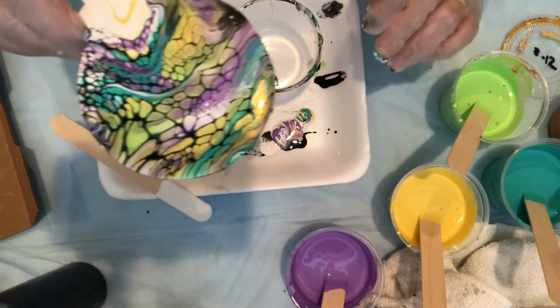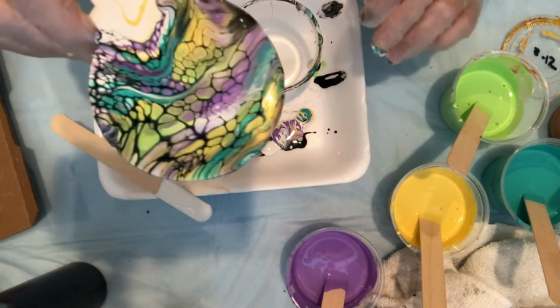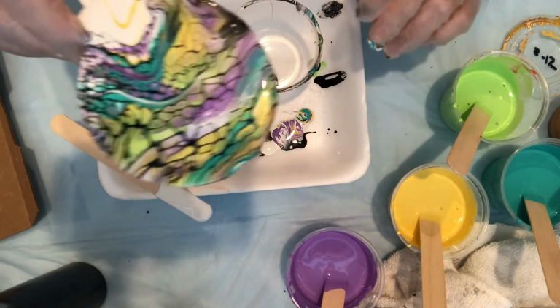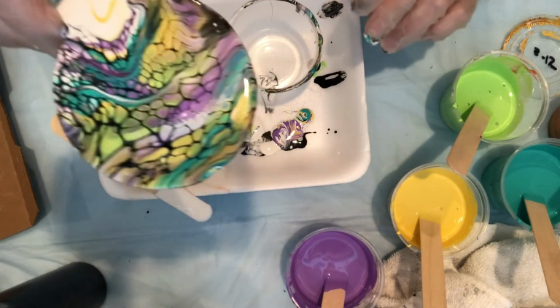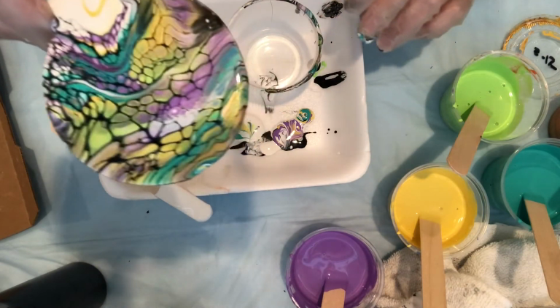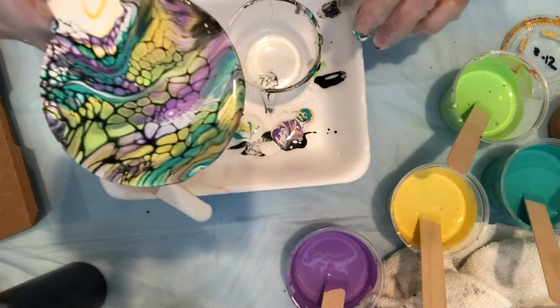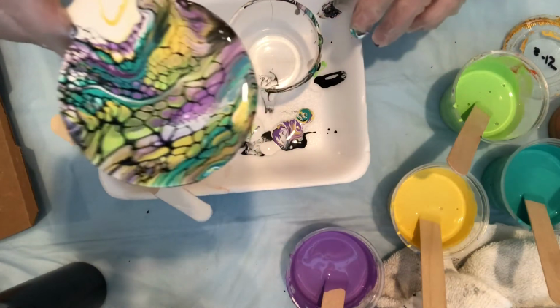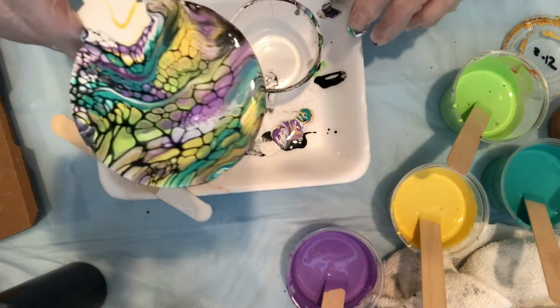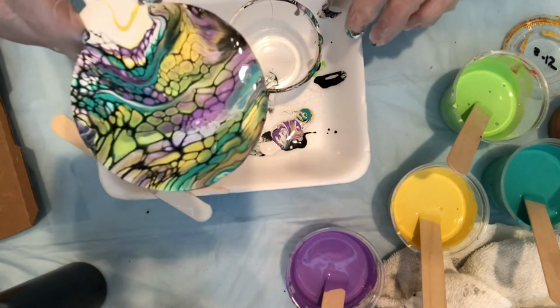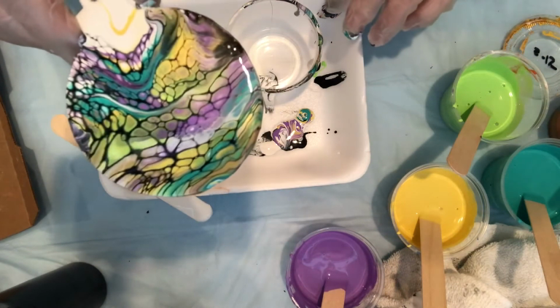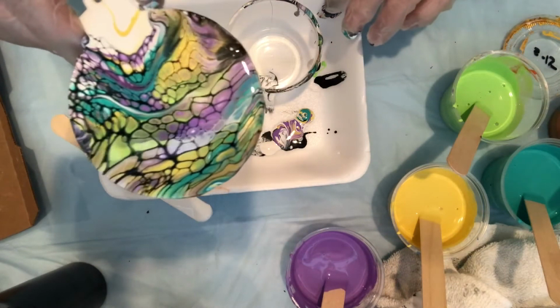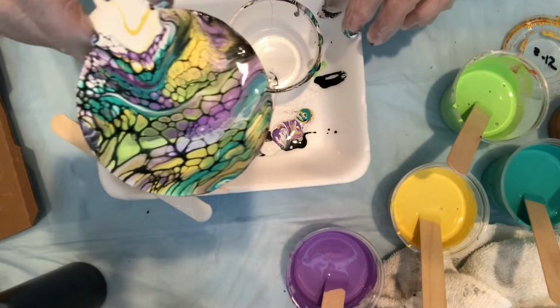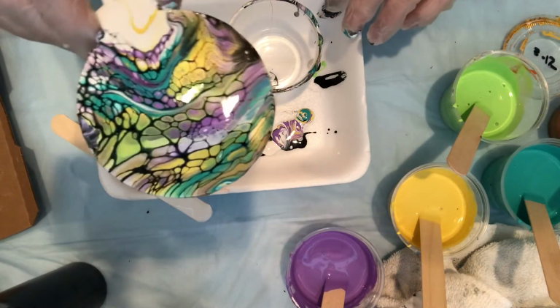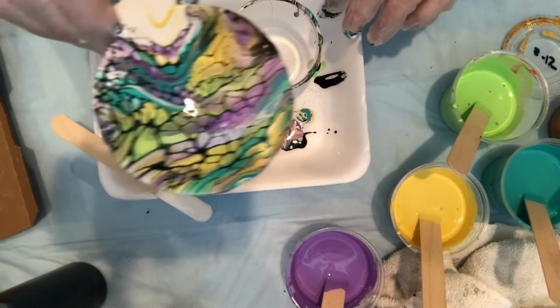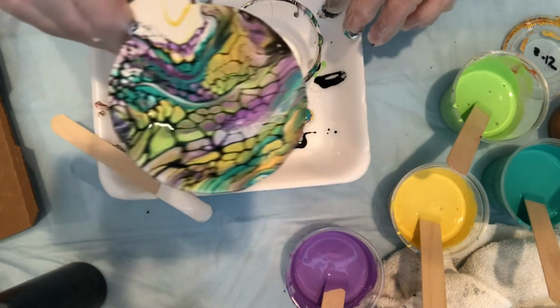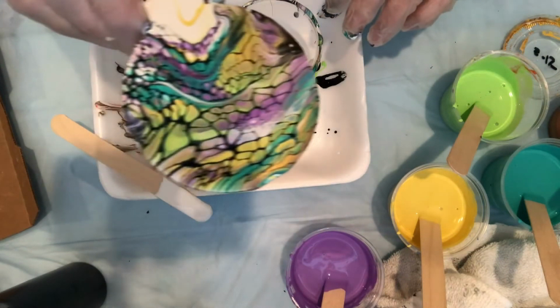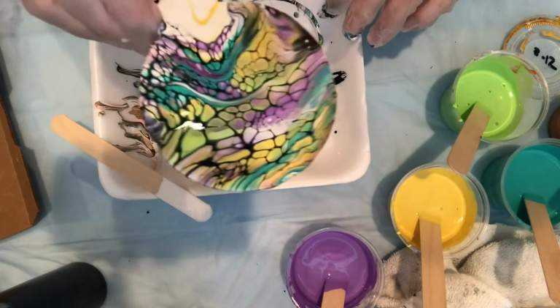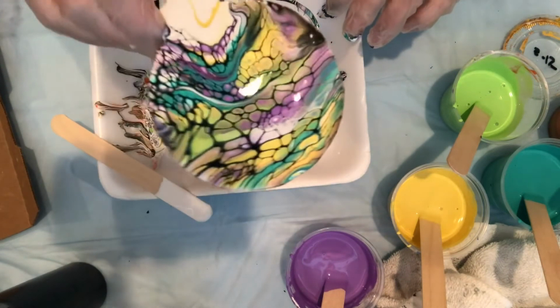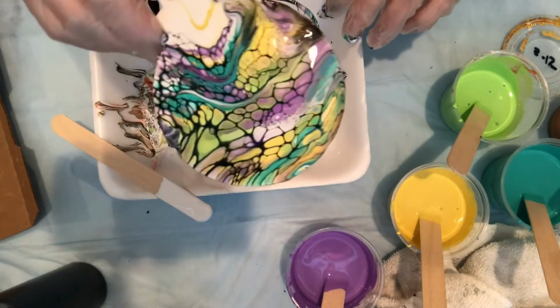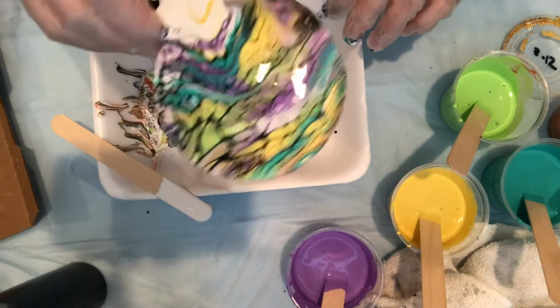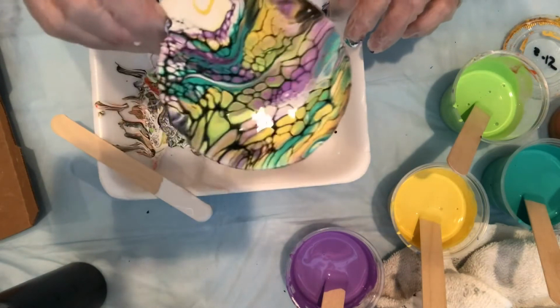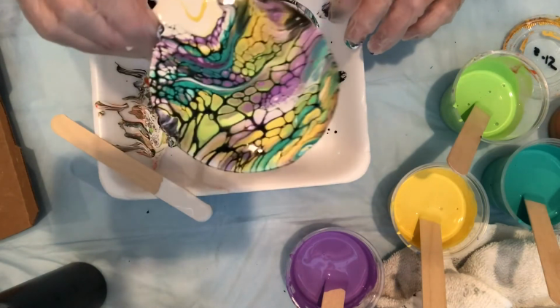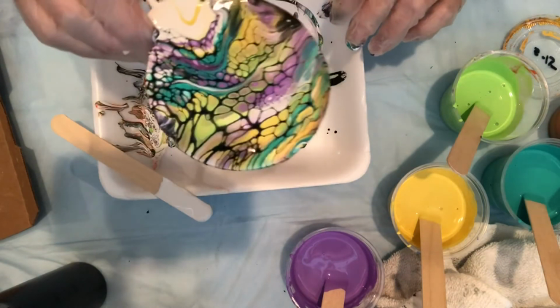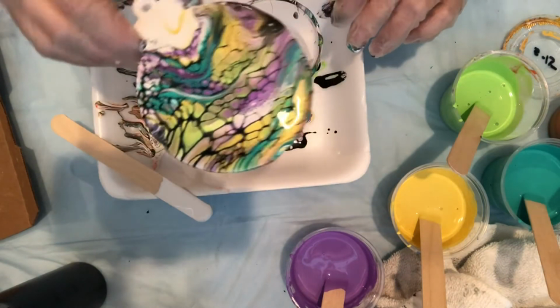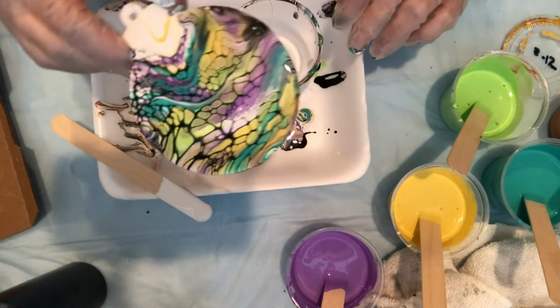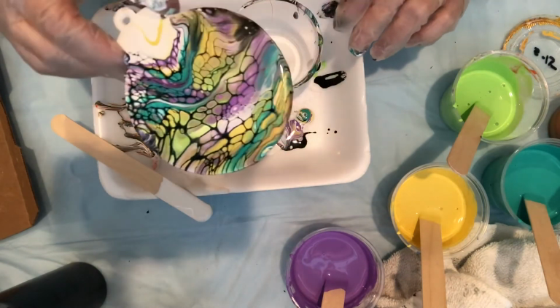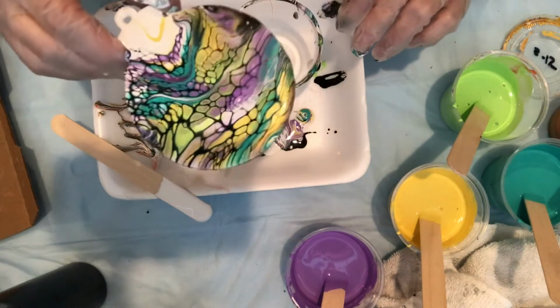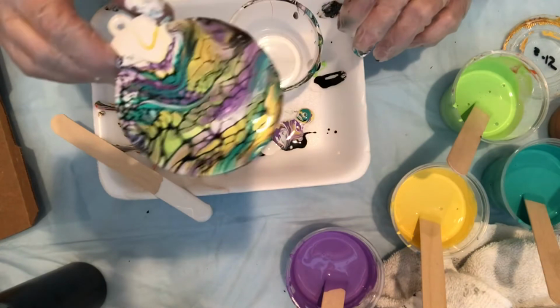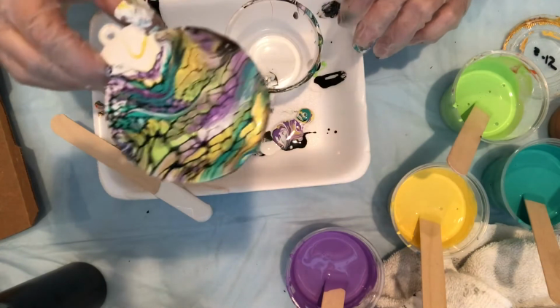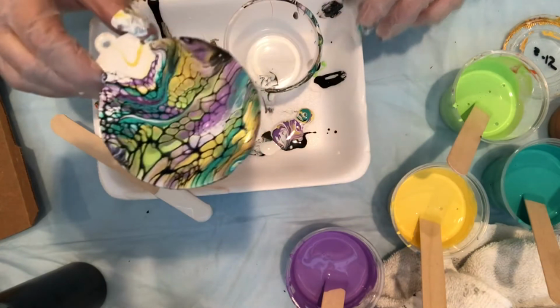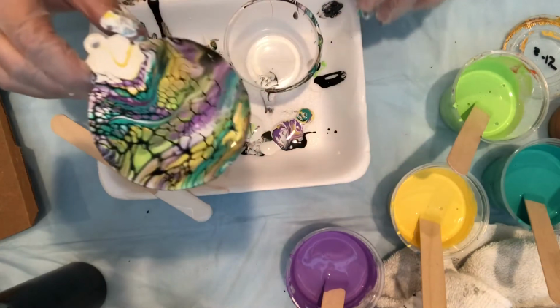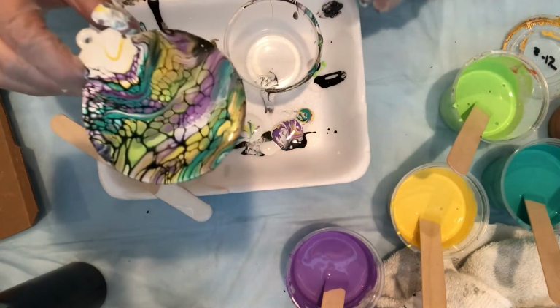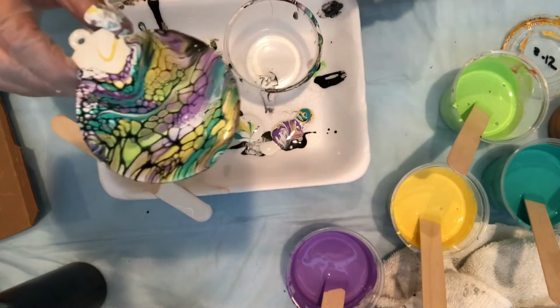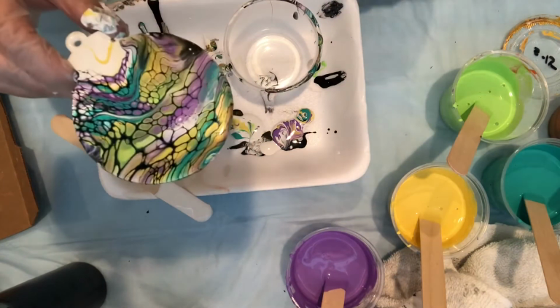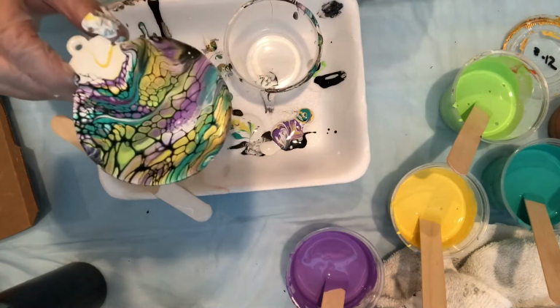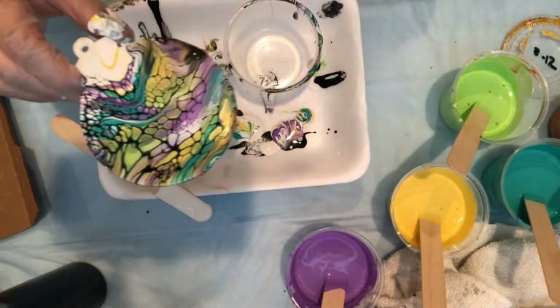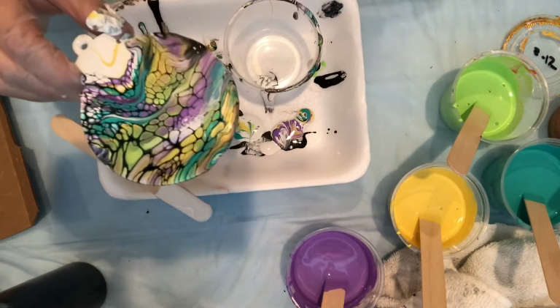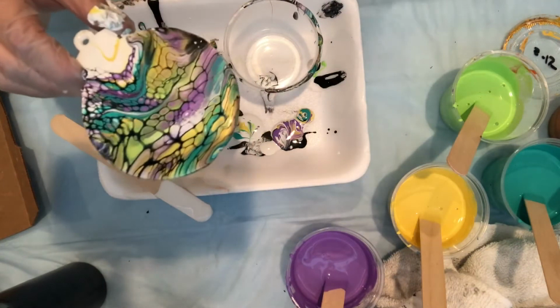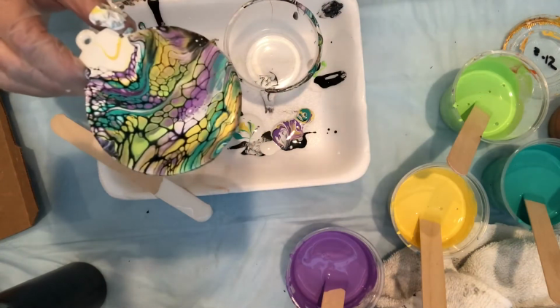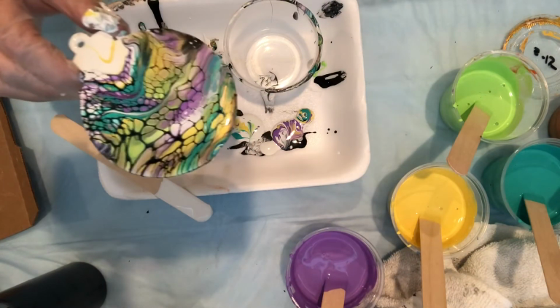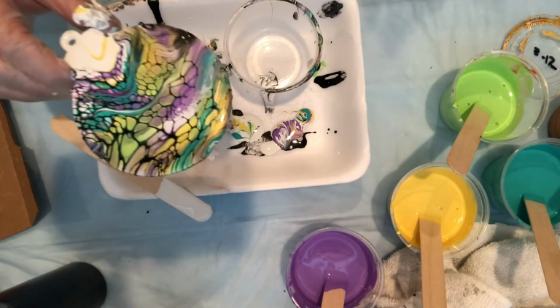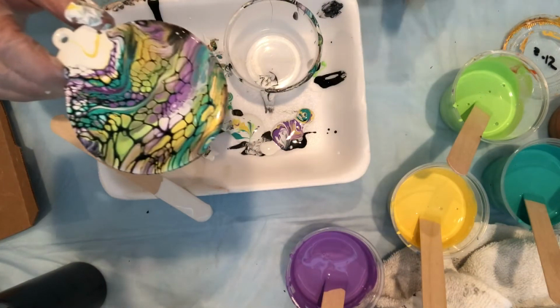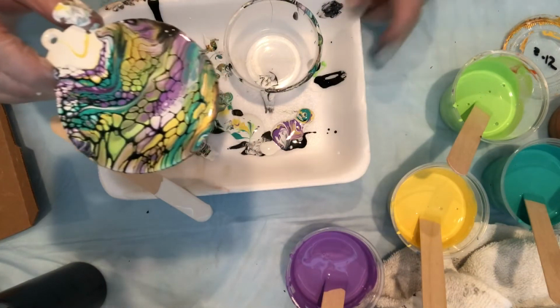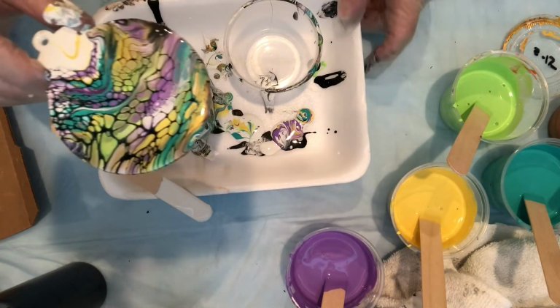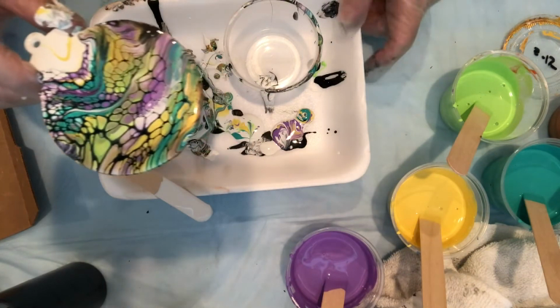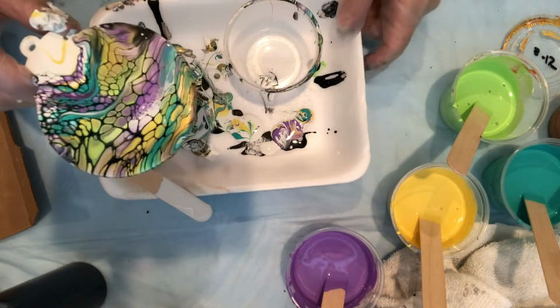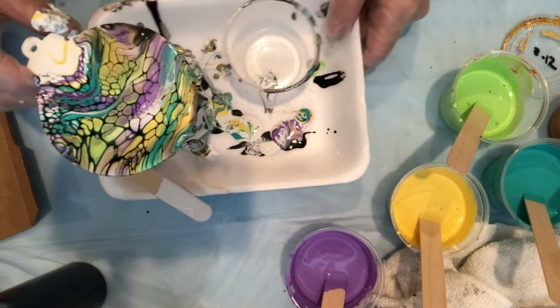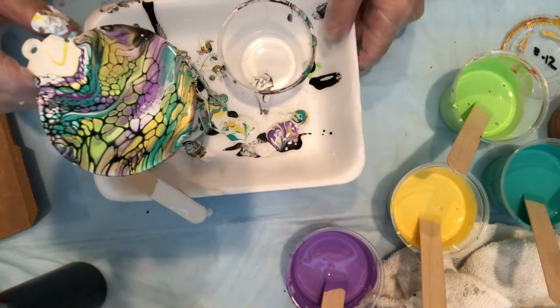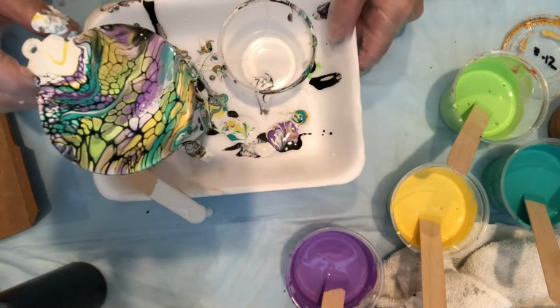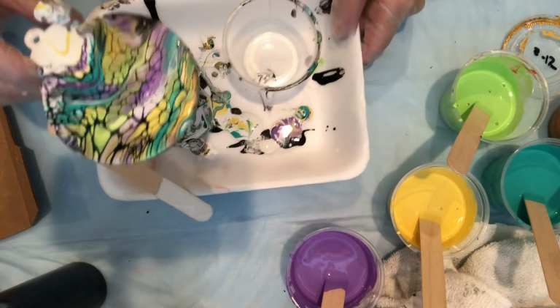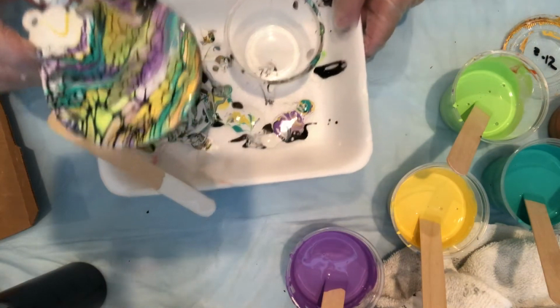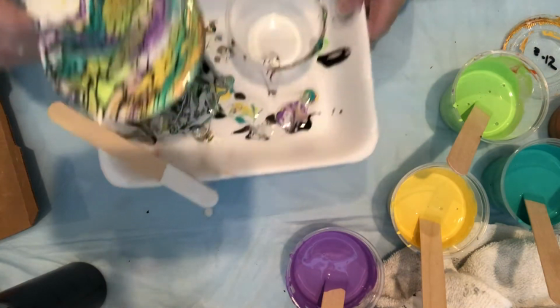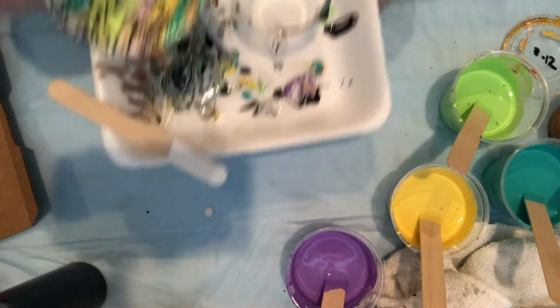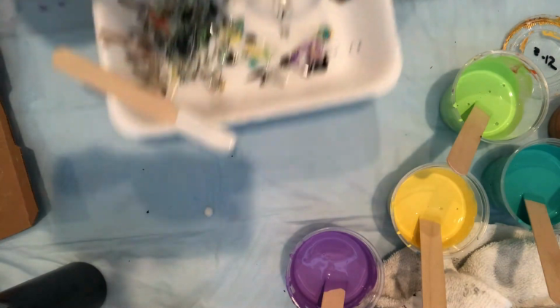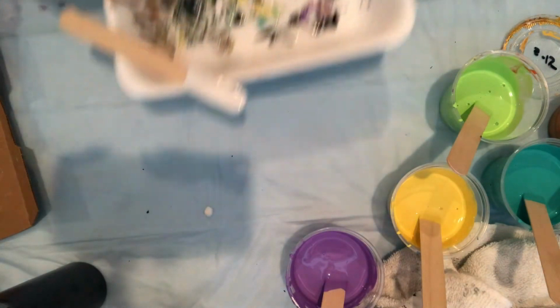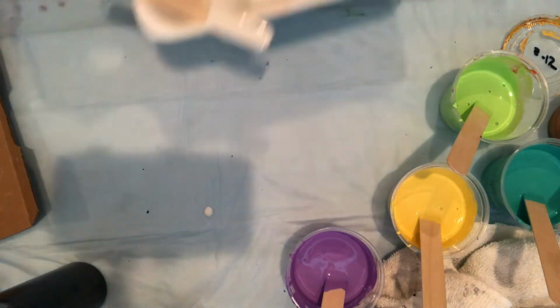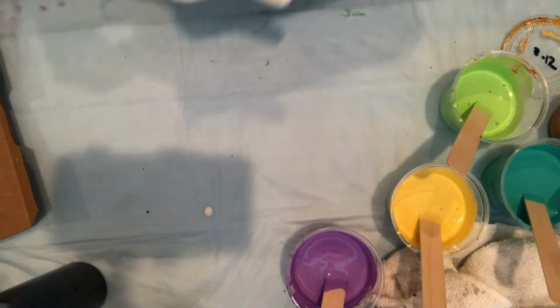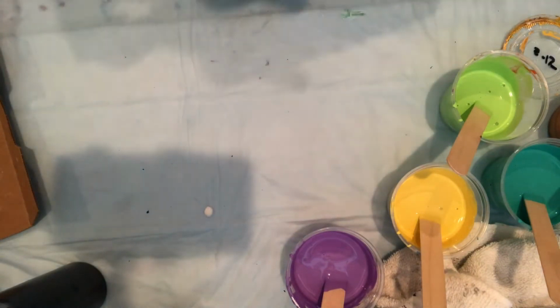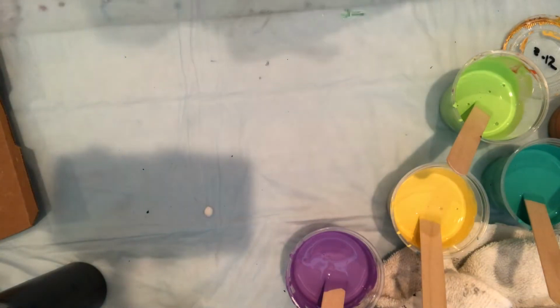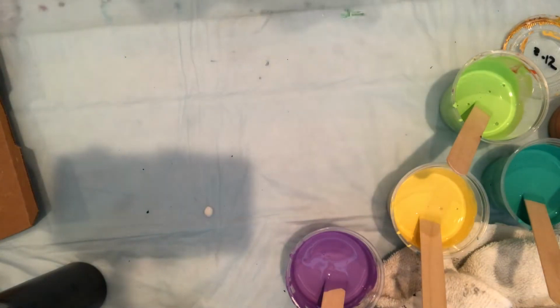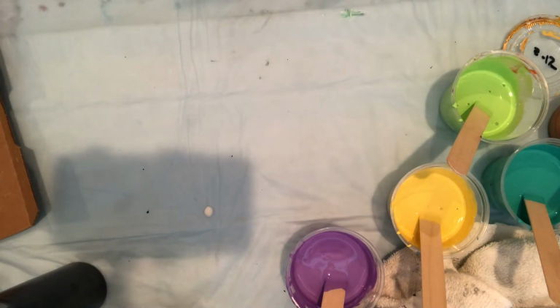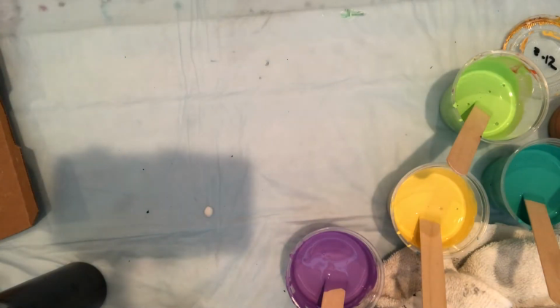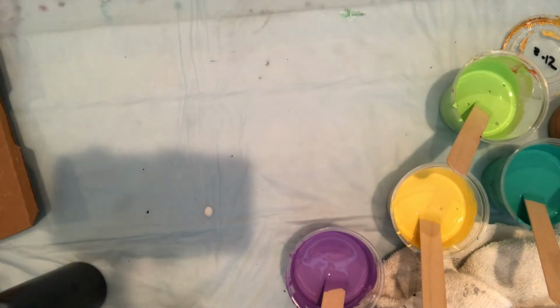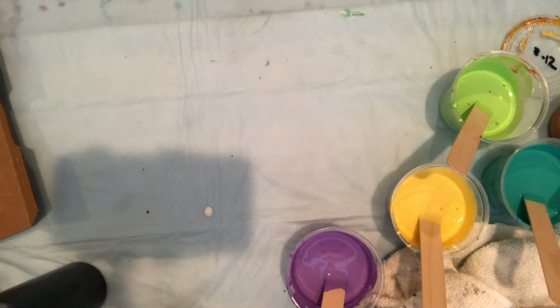It works, yay! I'm going over here and put it here to dry.